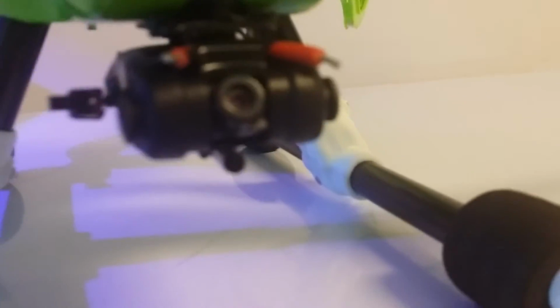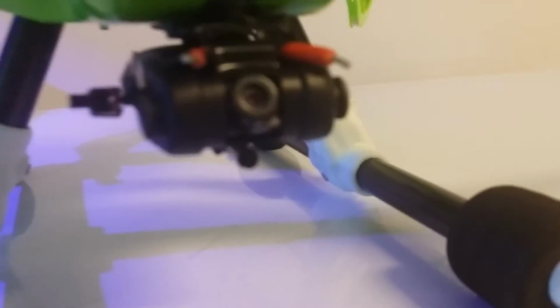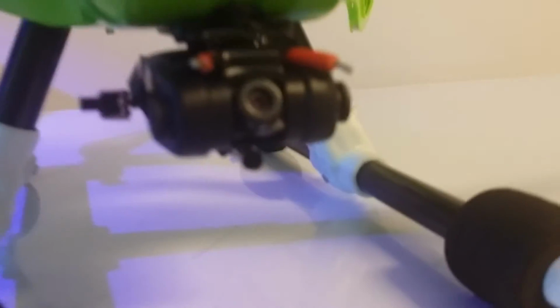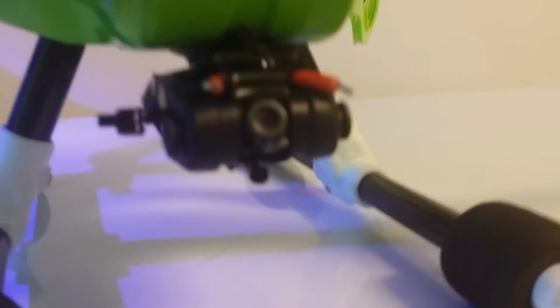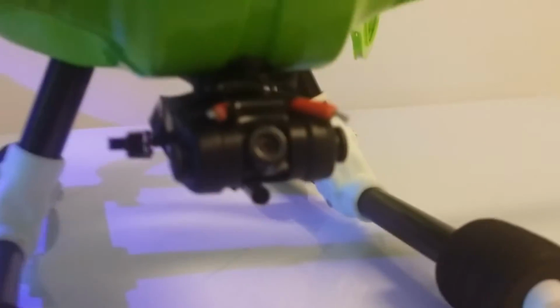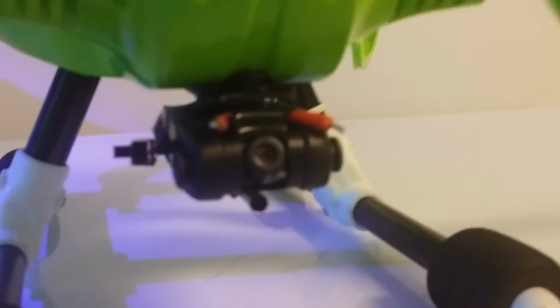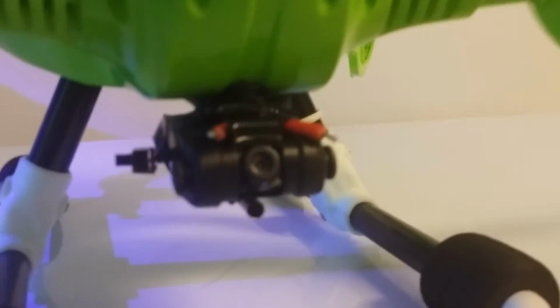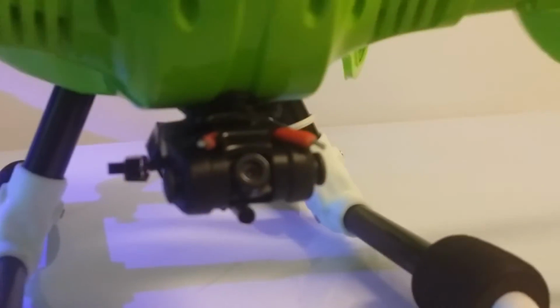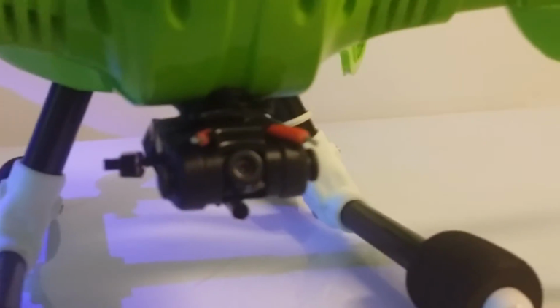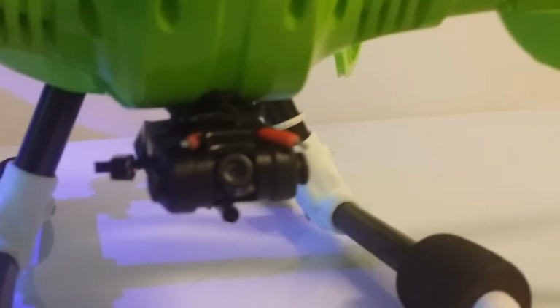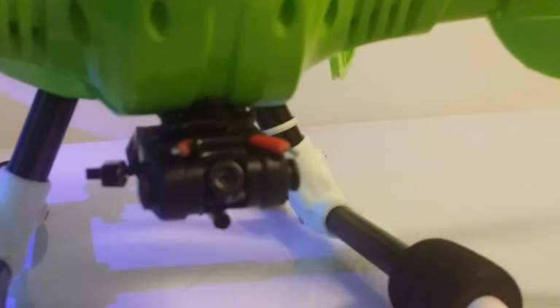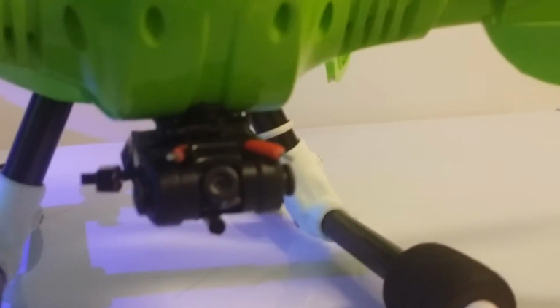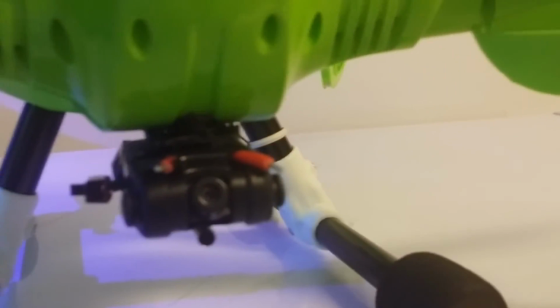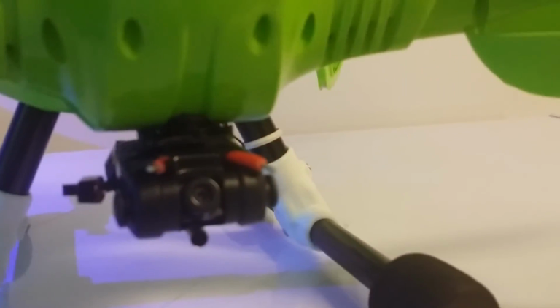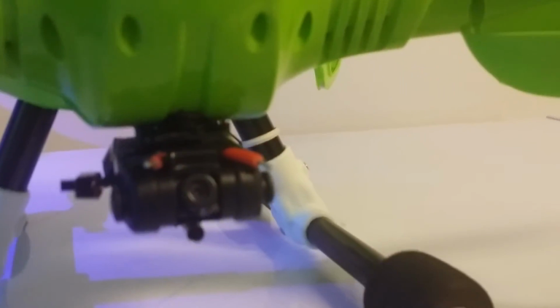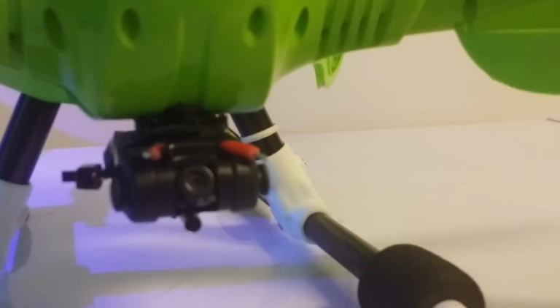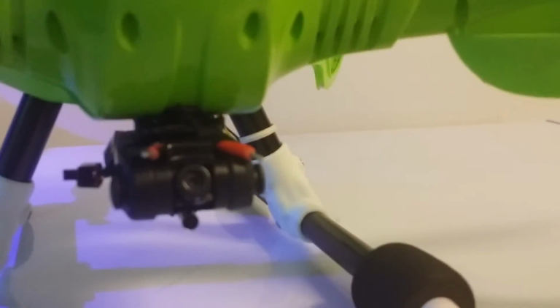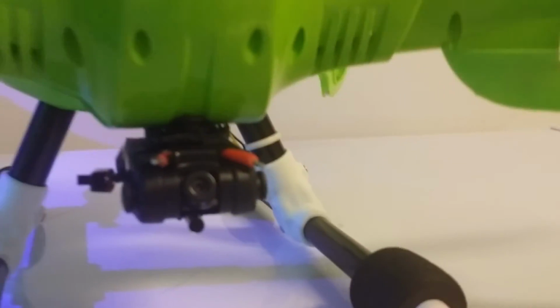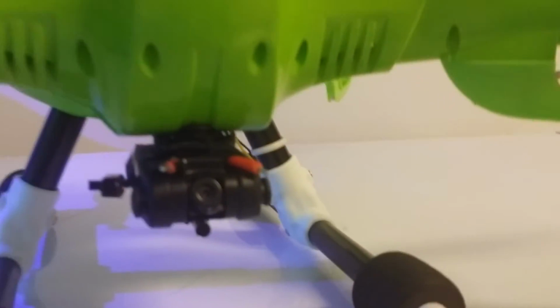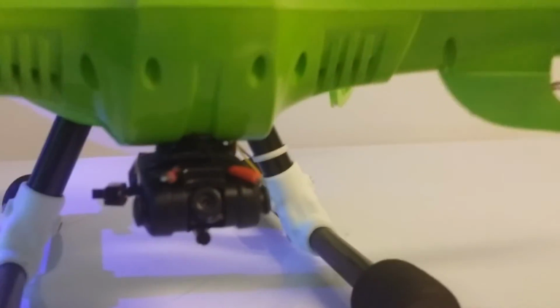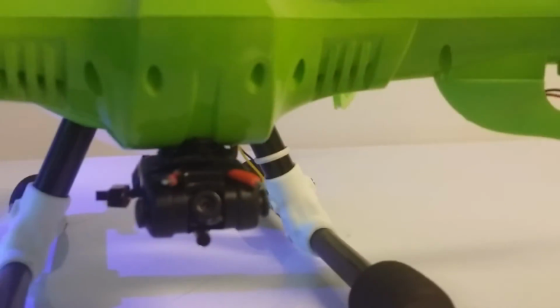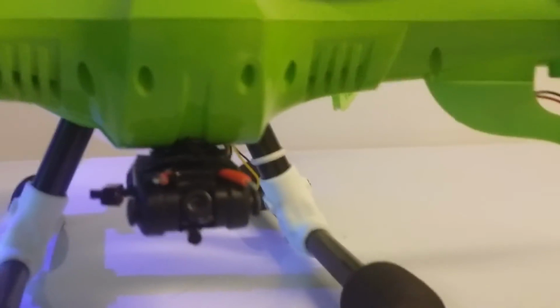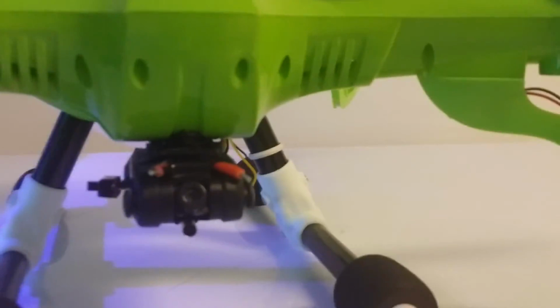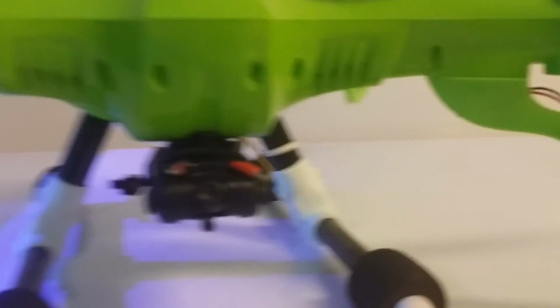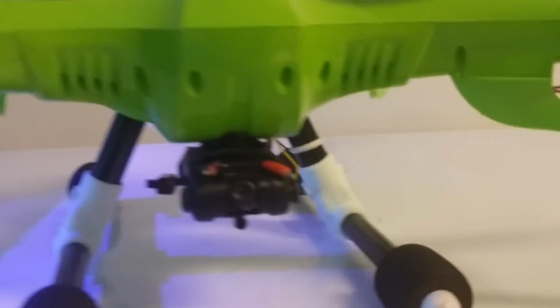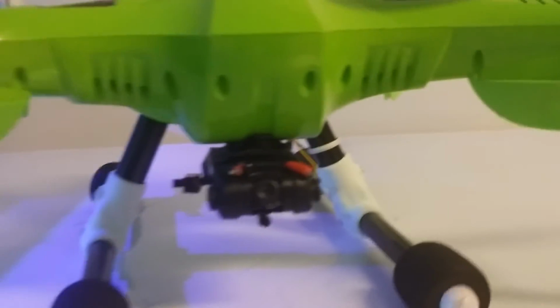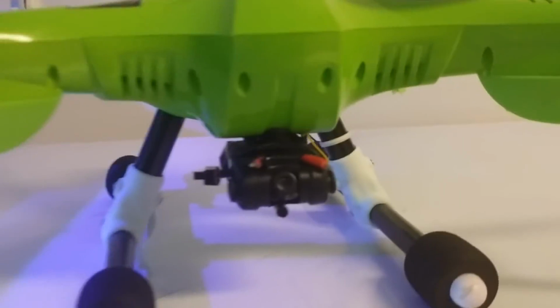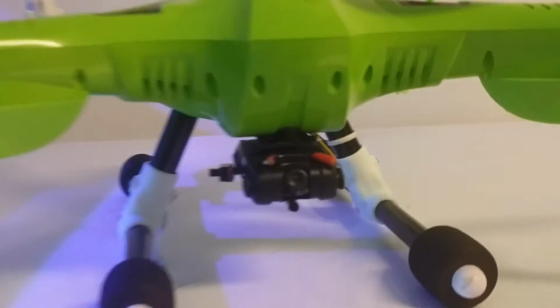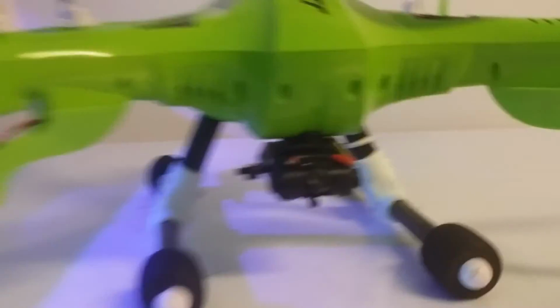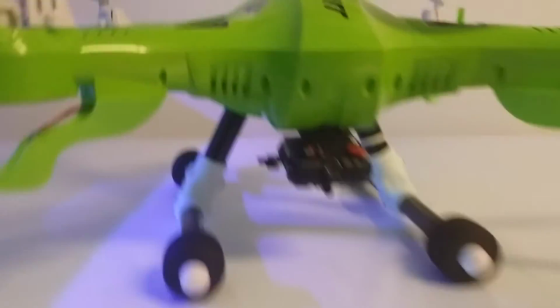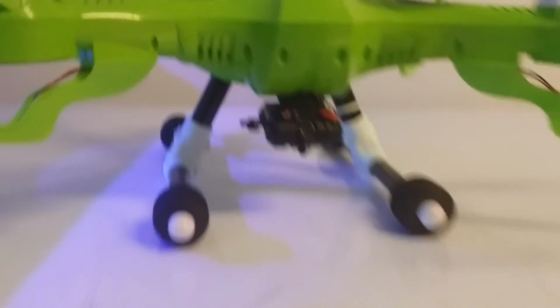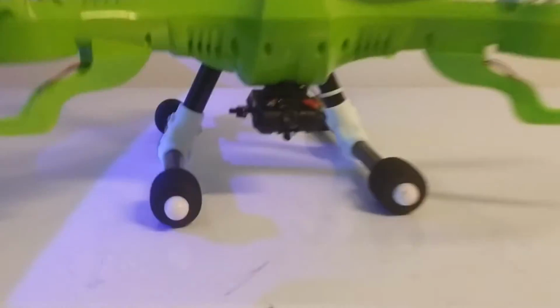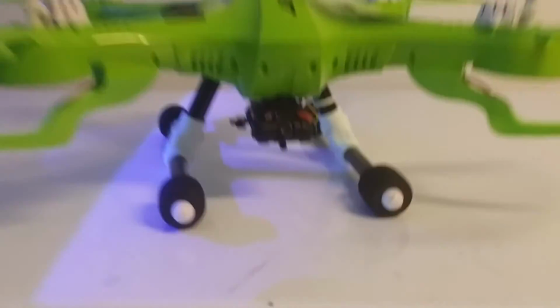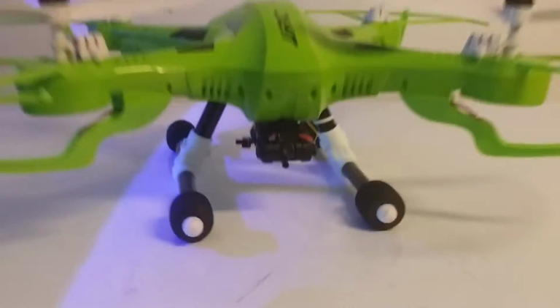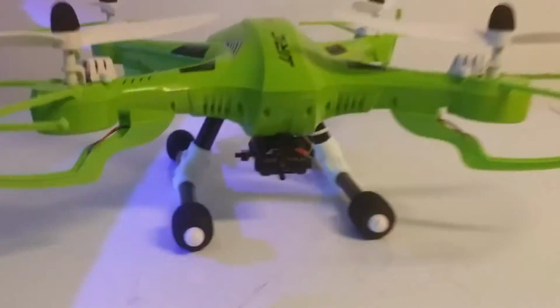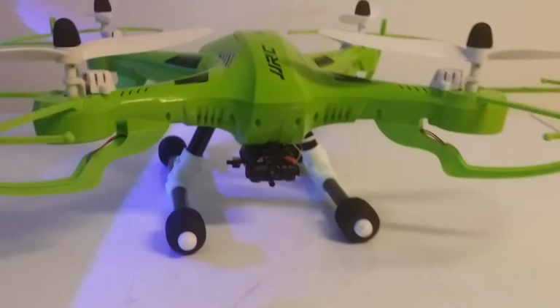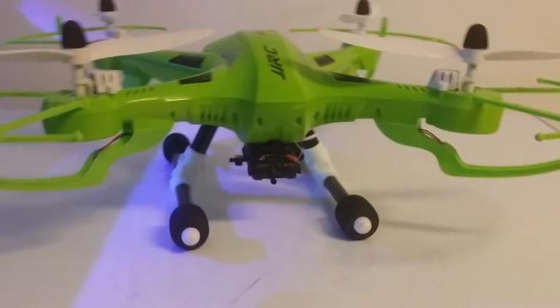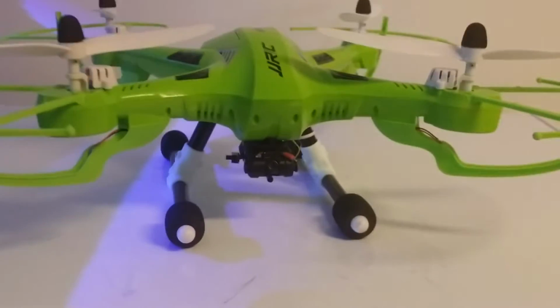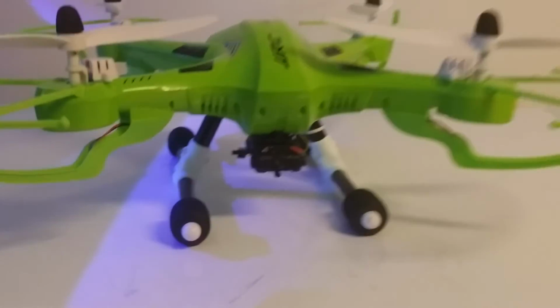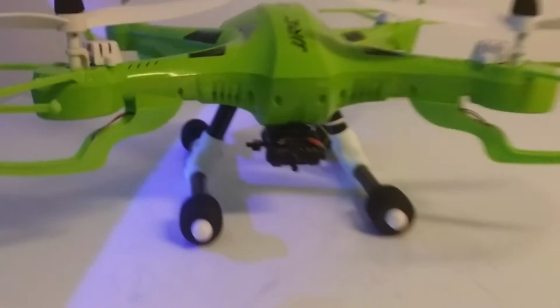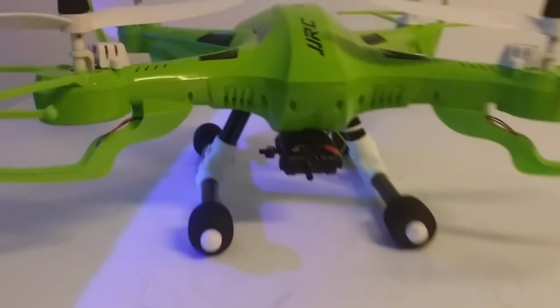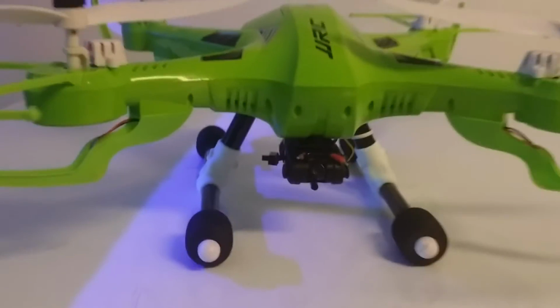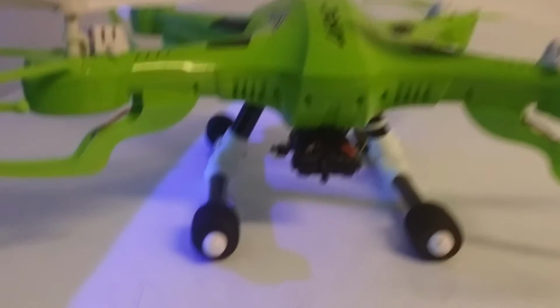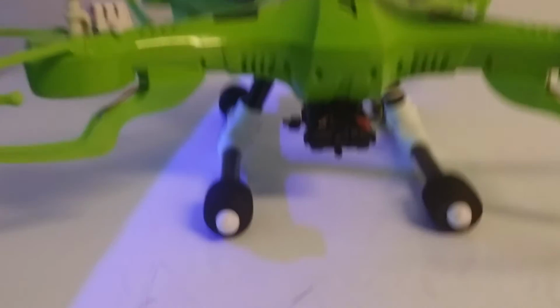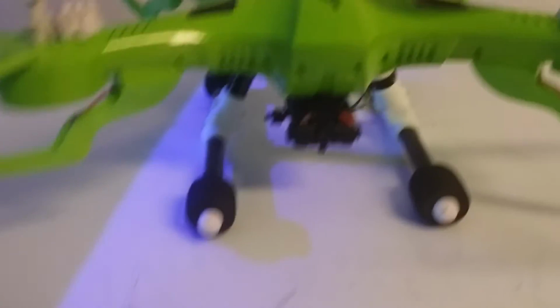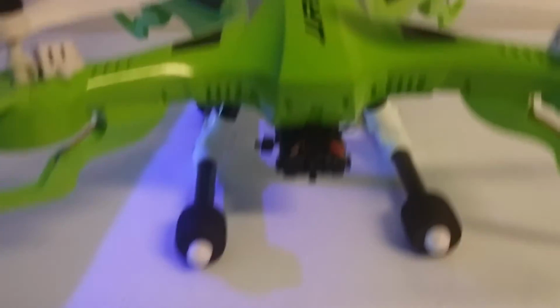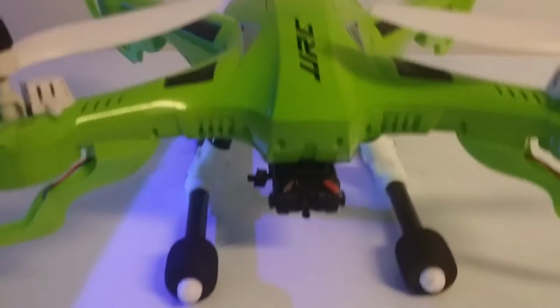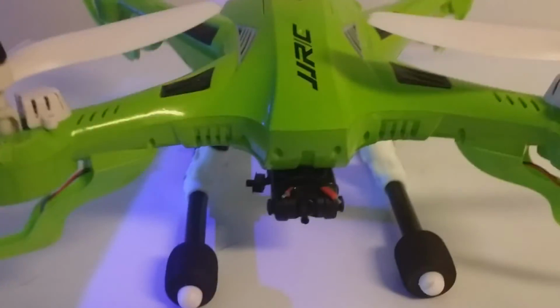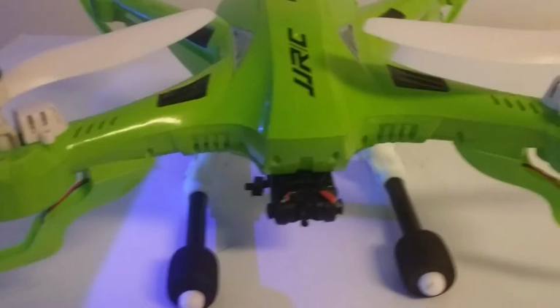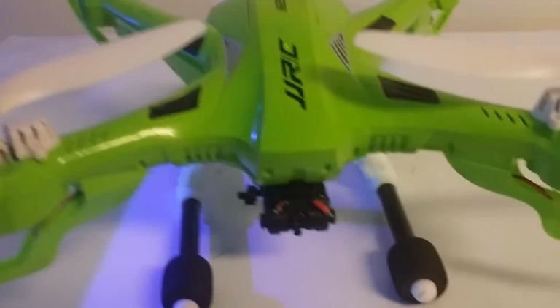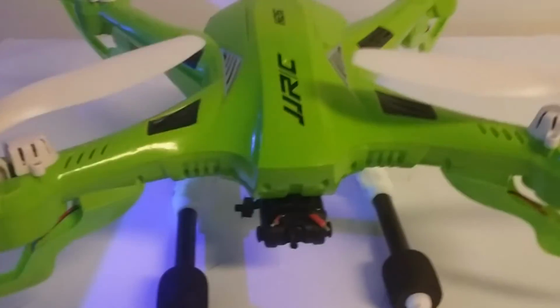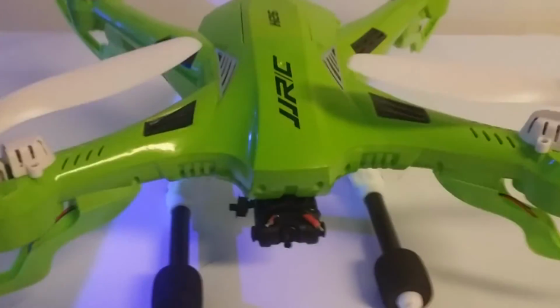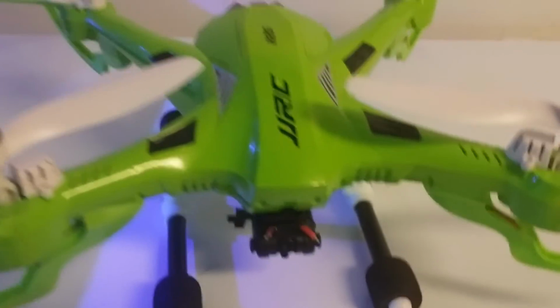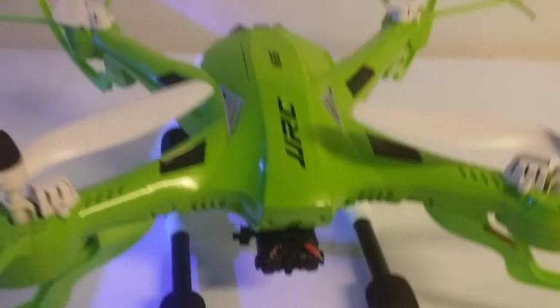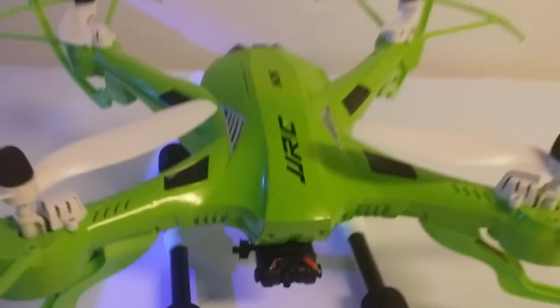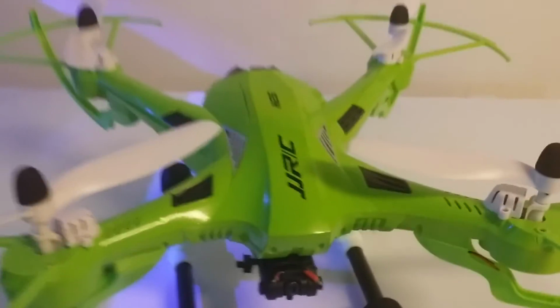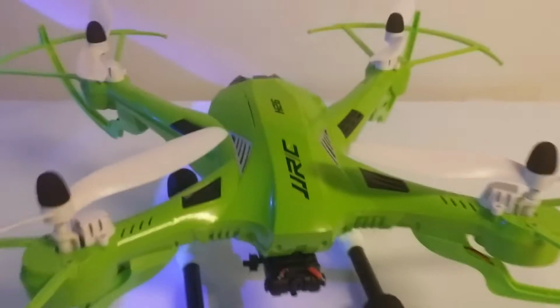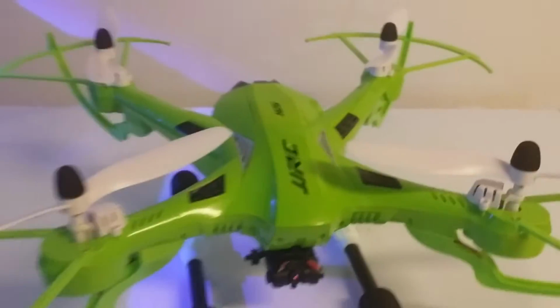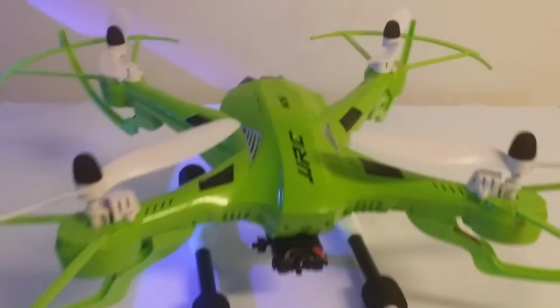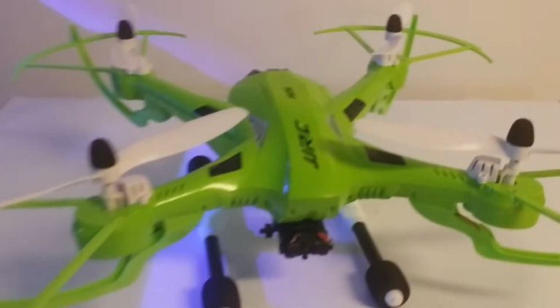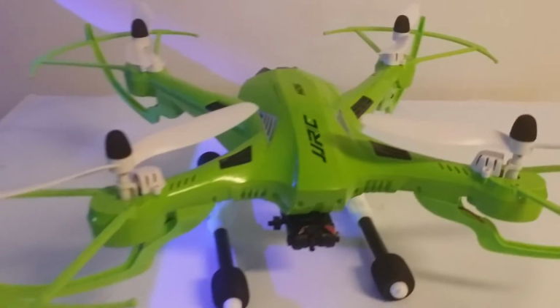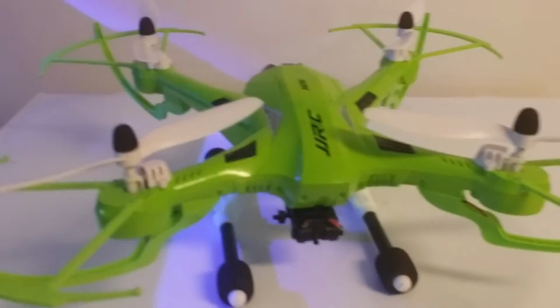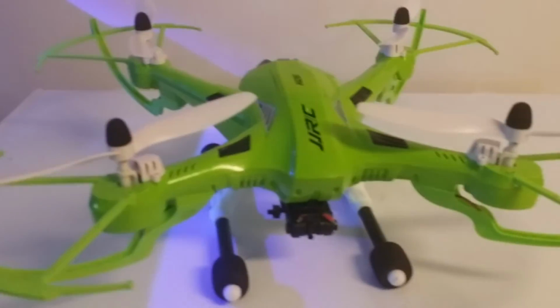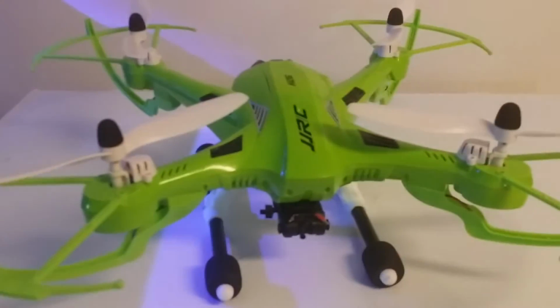Otherwise it looks pretty good. I've had no complaints, no issues with the quad at all. Definitely an upgrade to the H16.